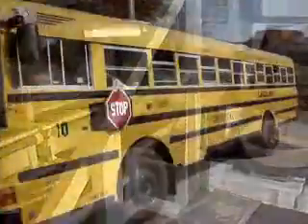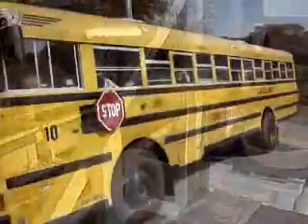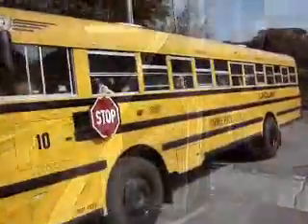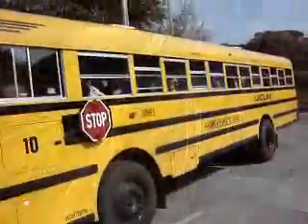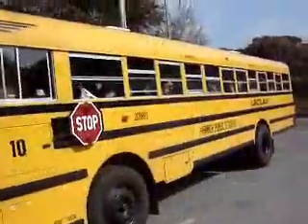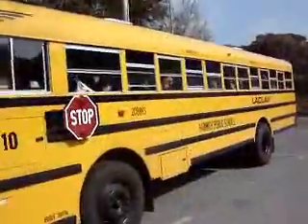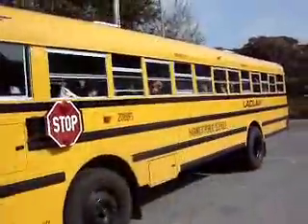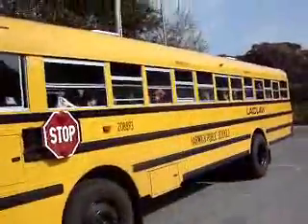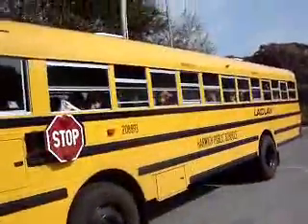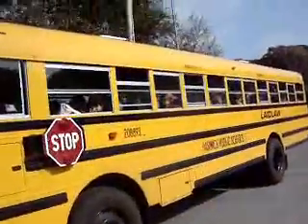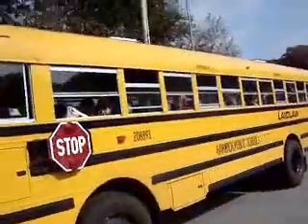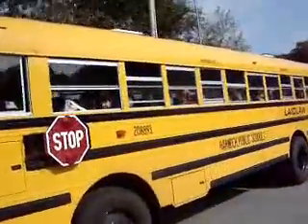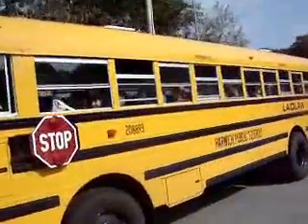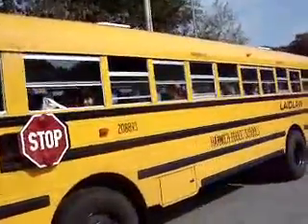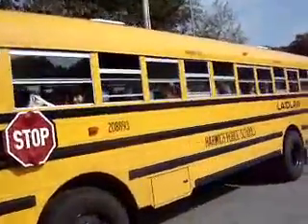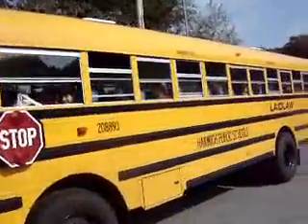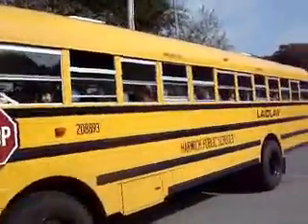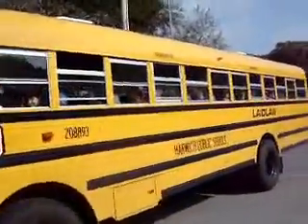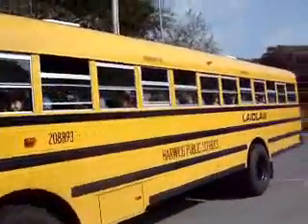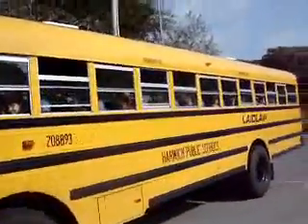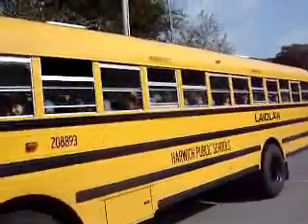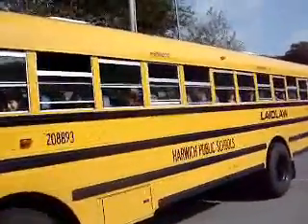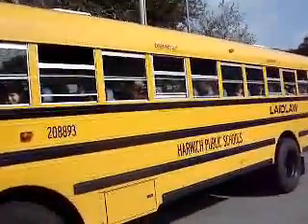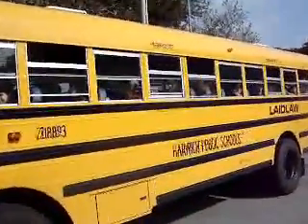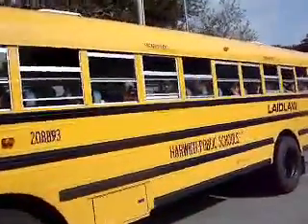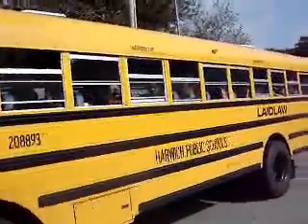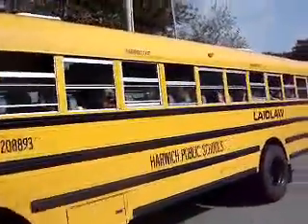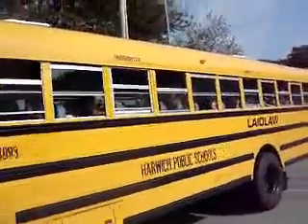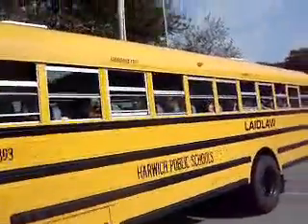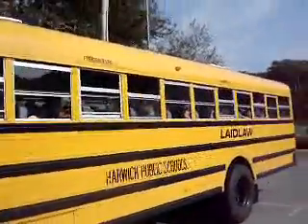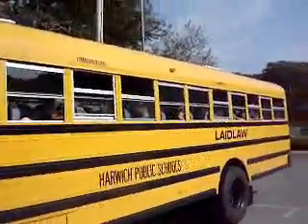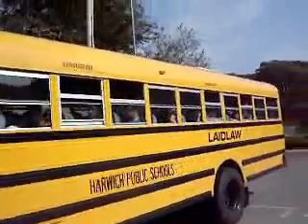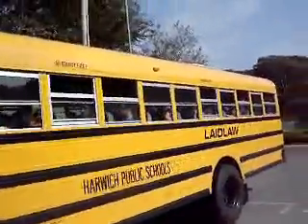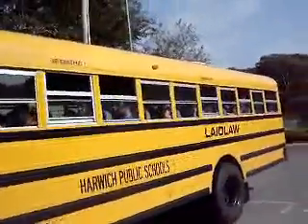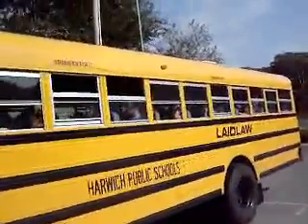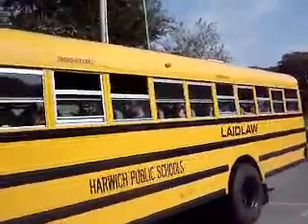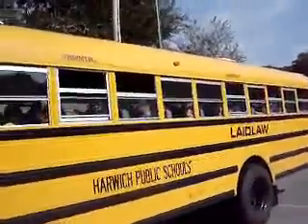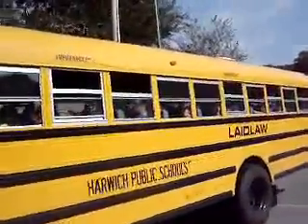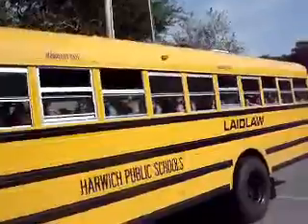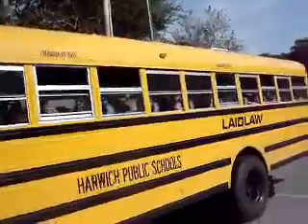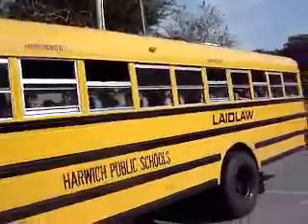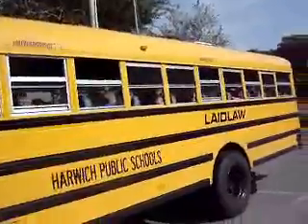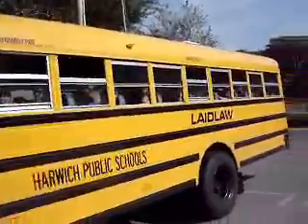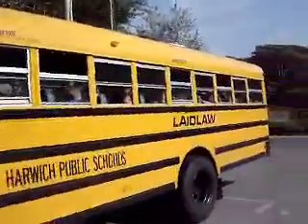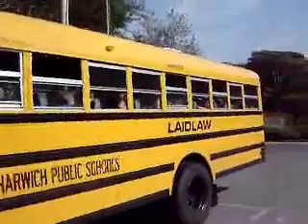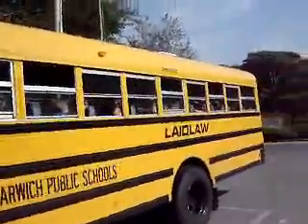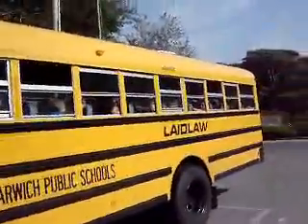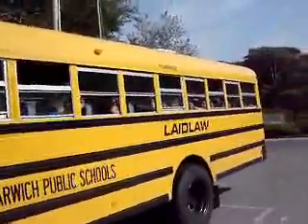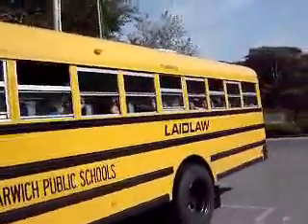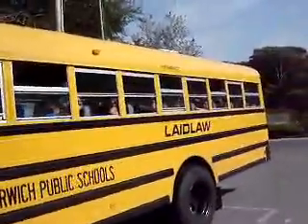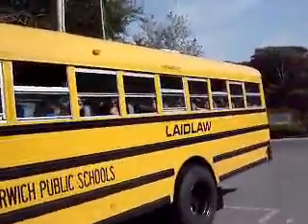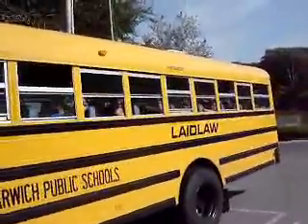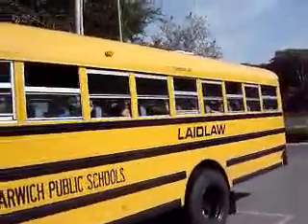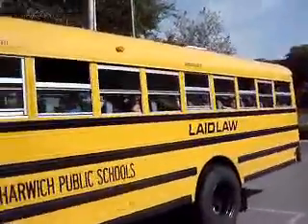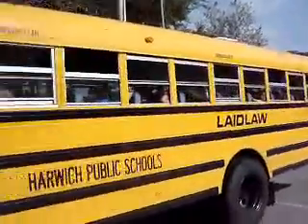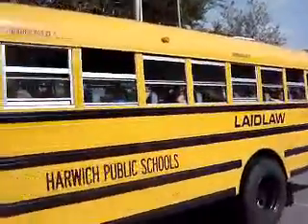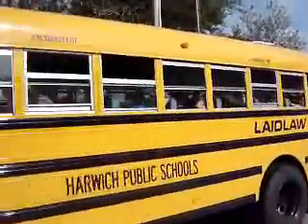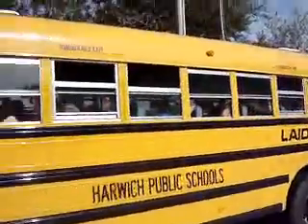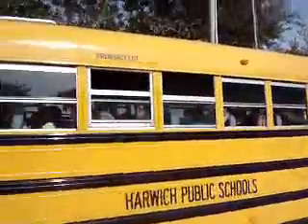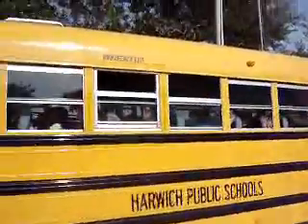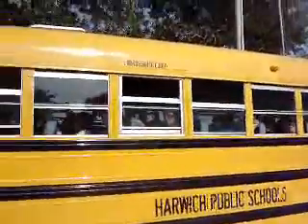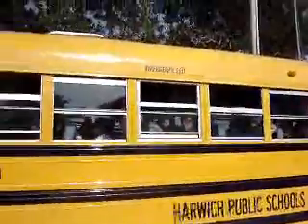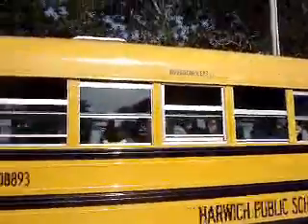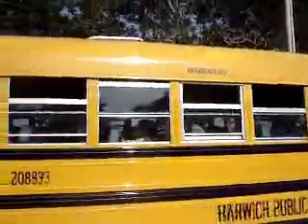Maybe I'll get some of the kids to say good morning and hello to me before they pile out of the bus today.